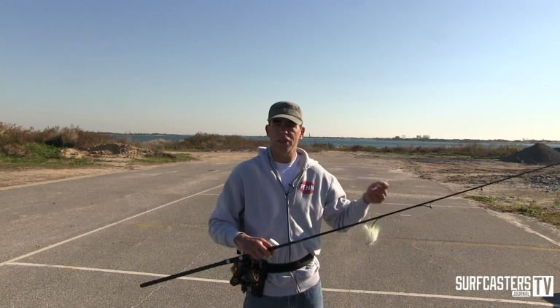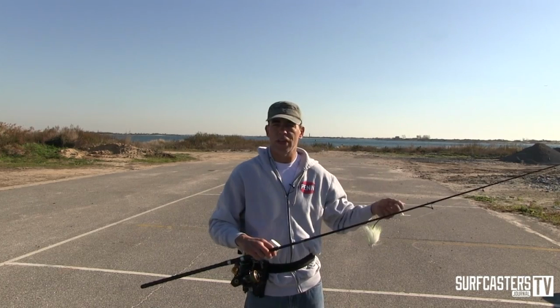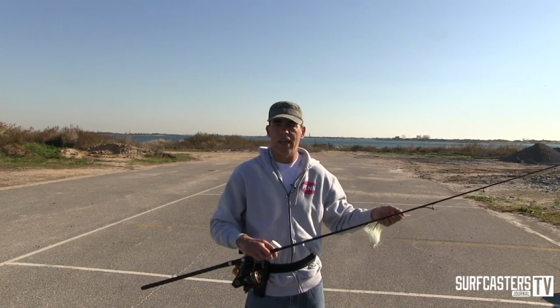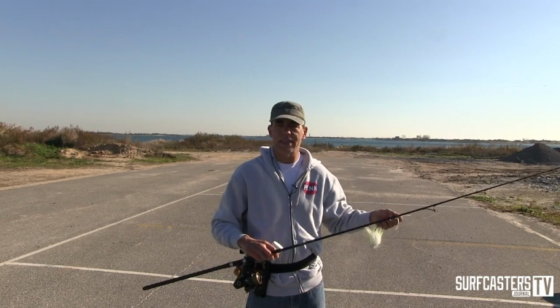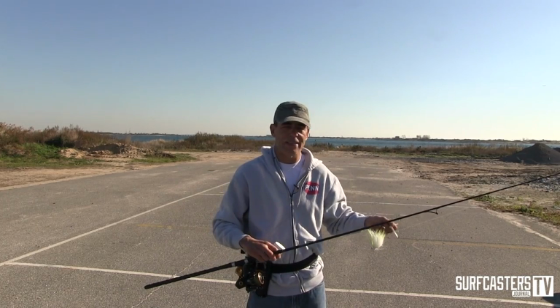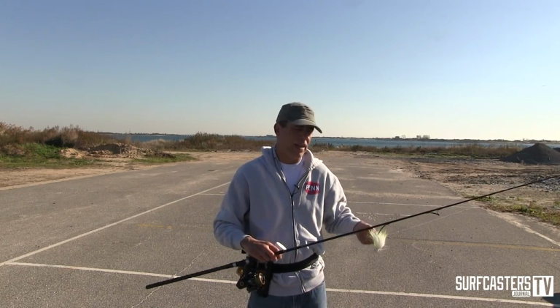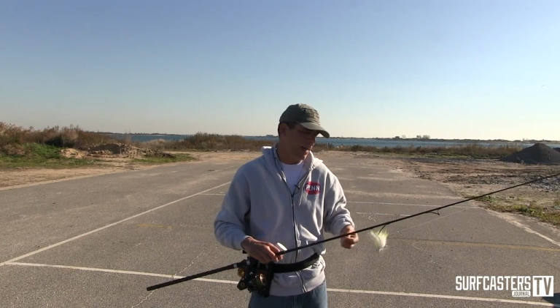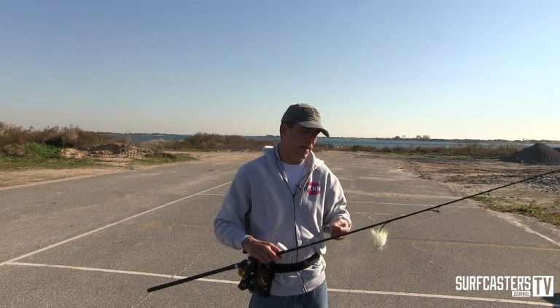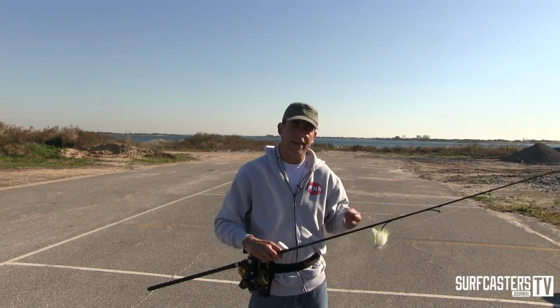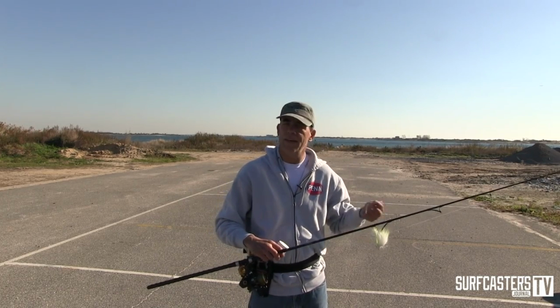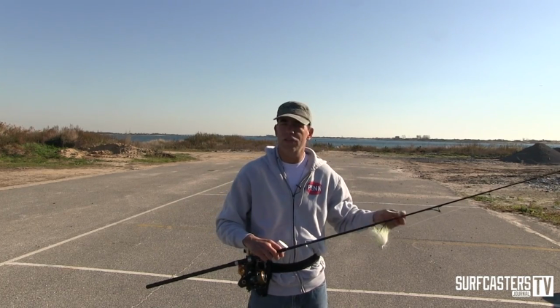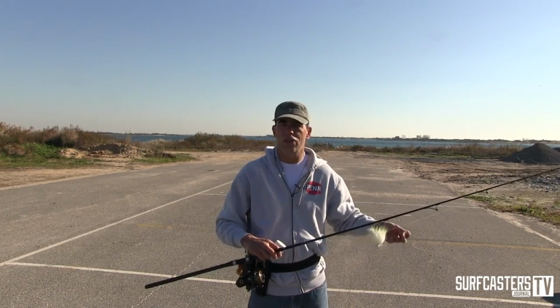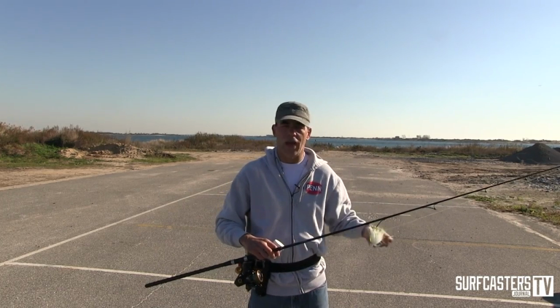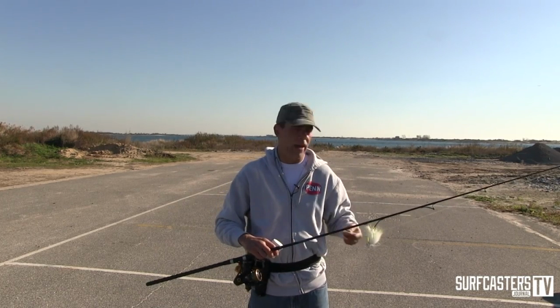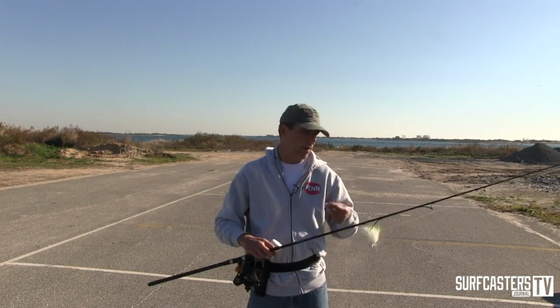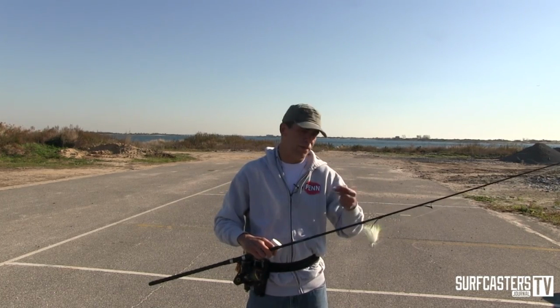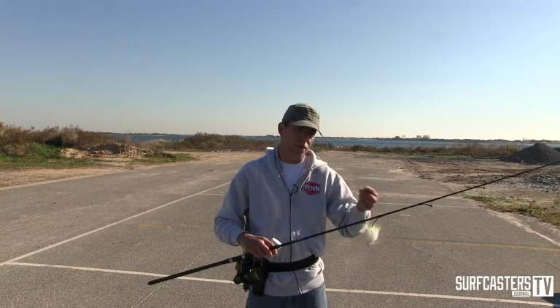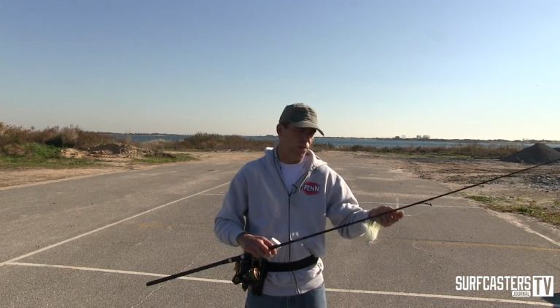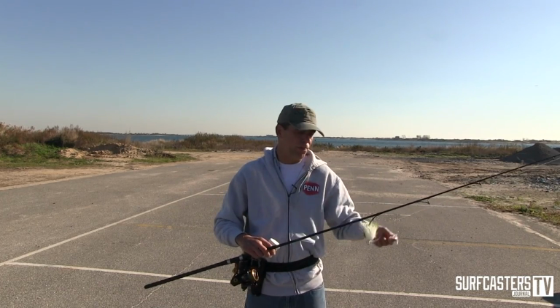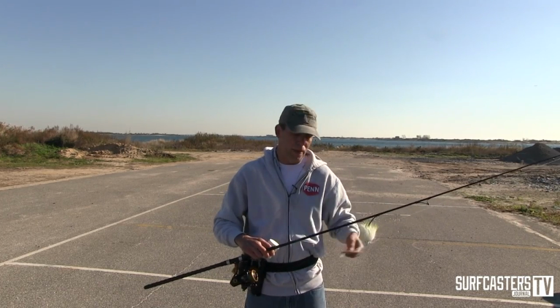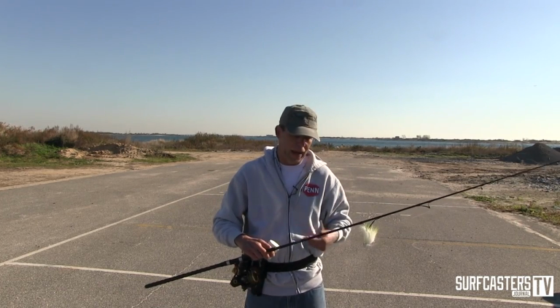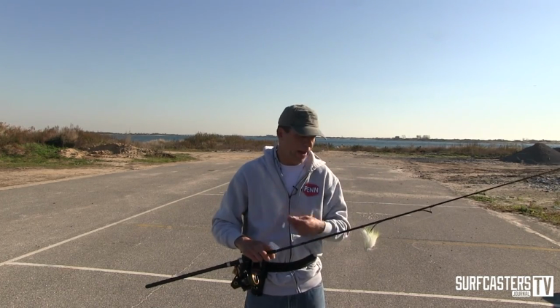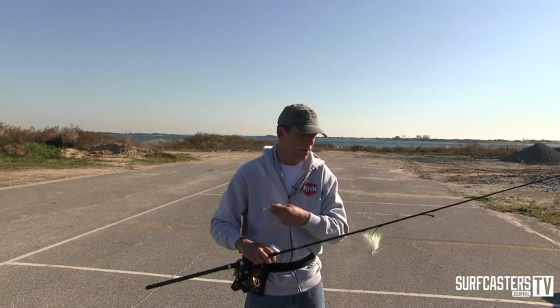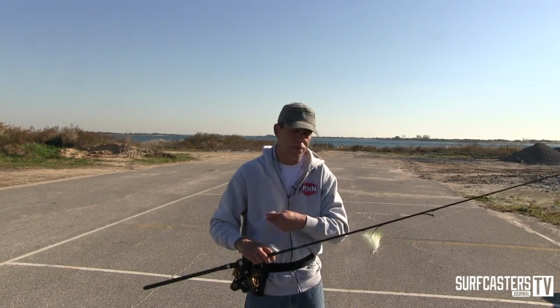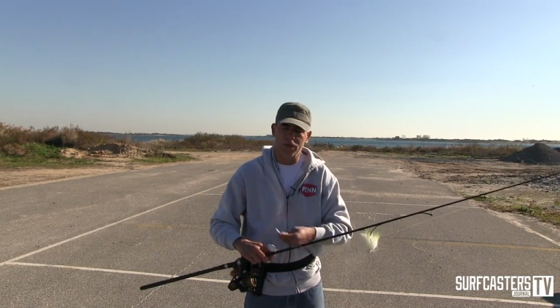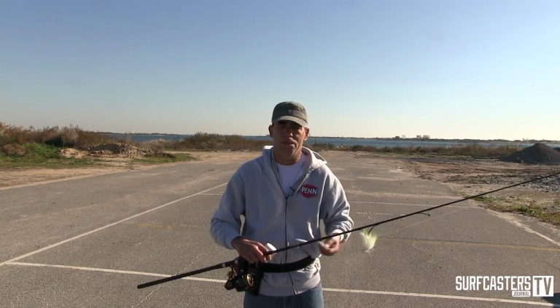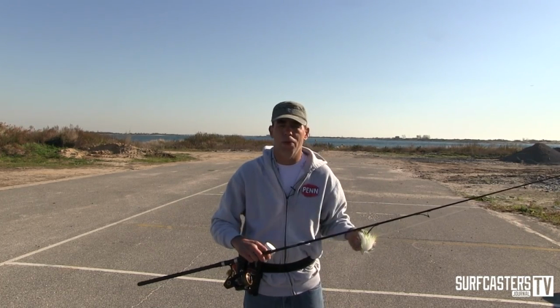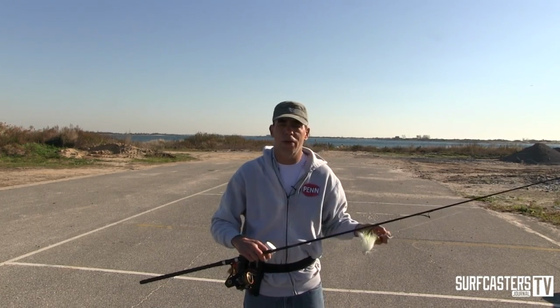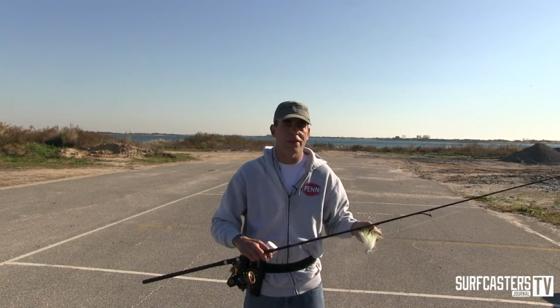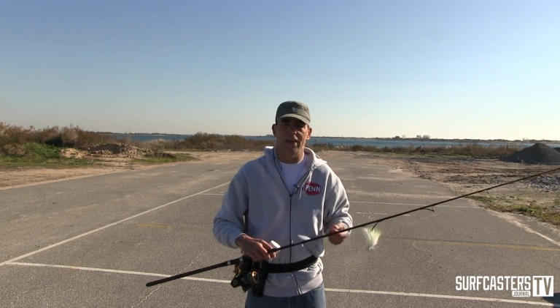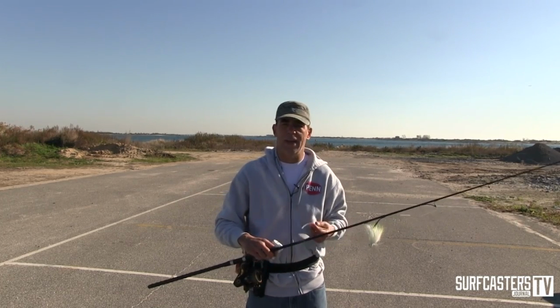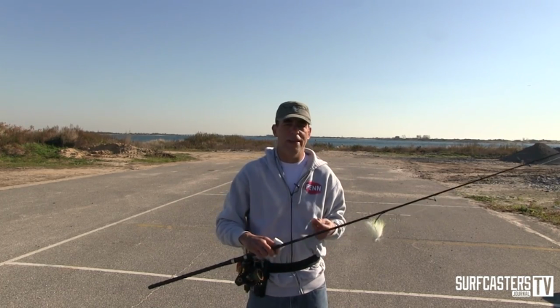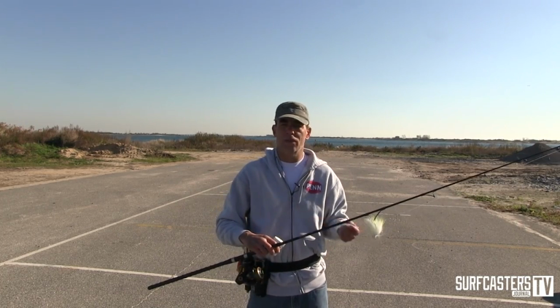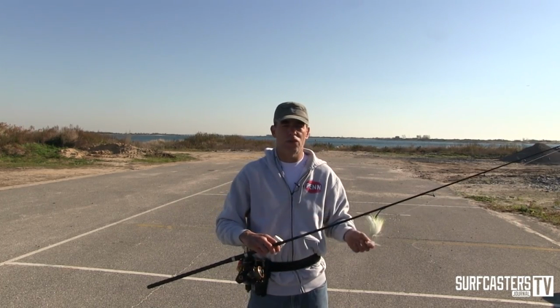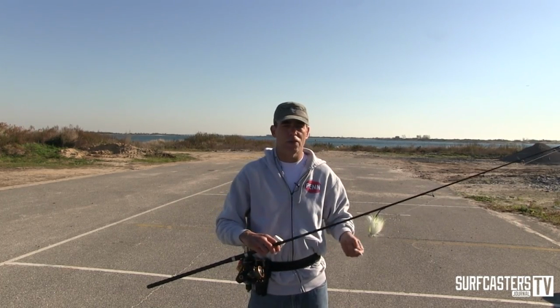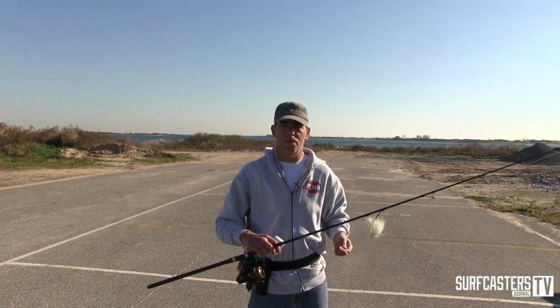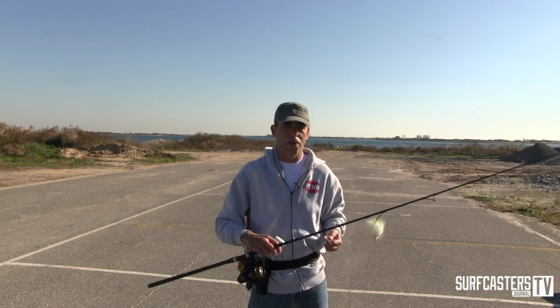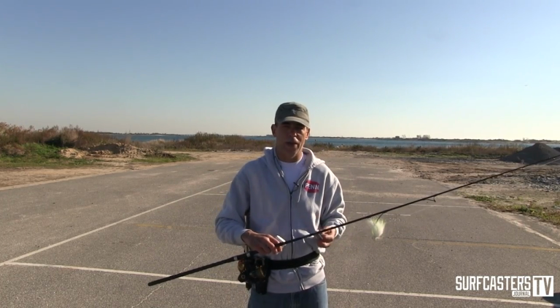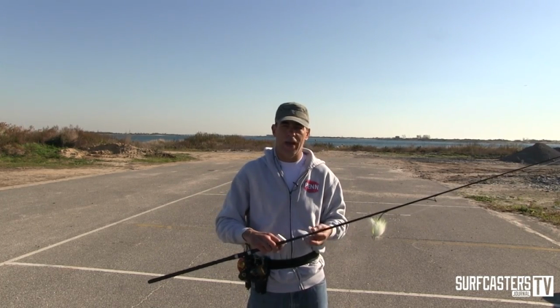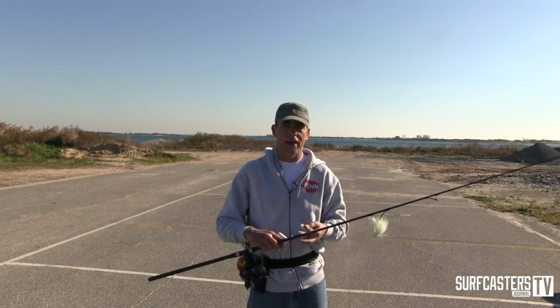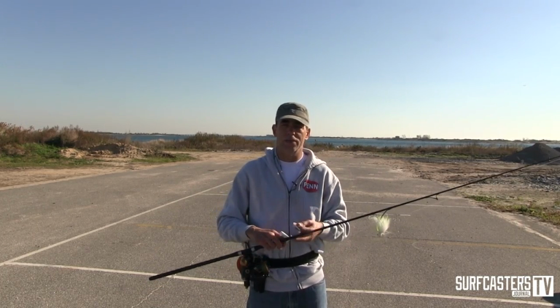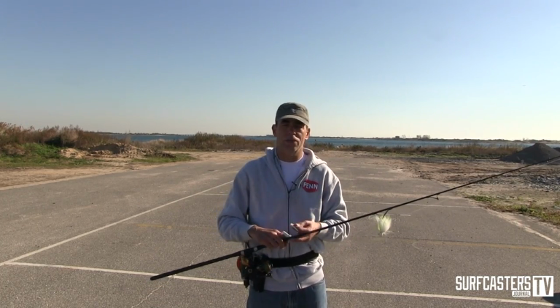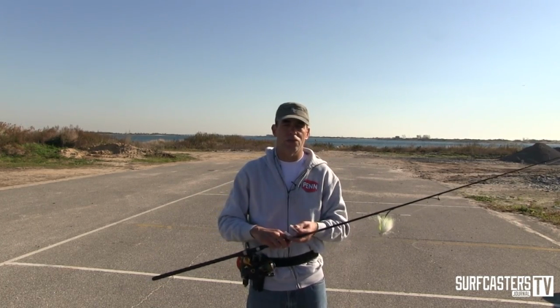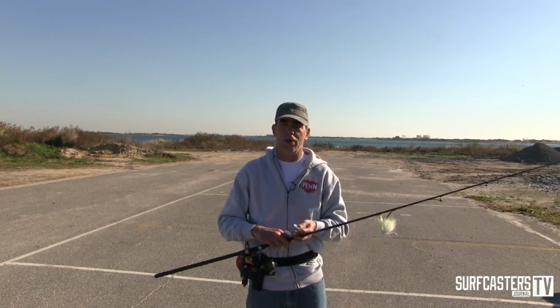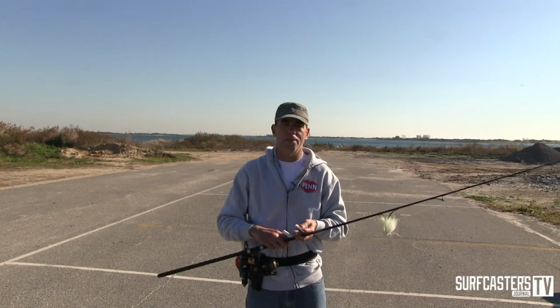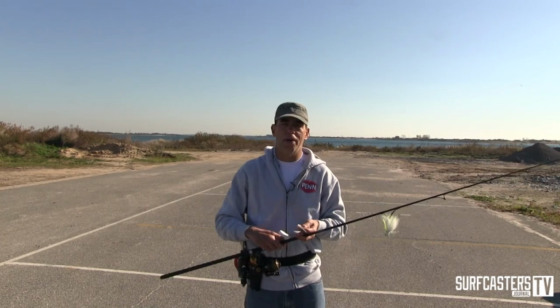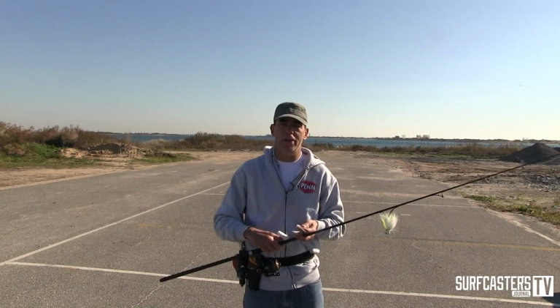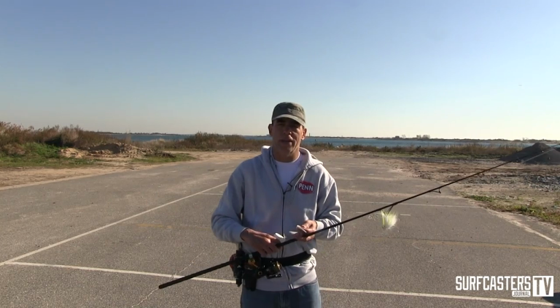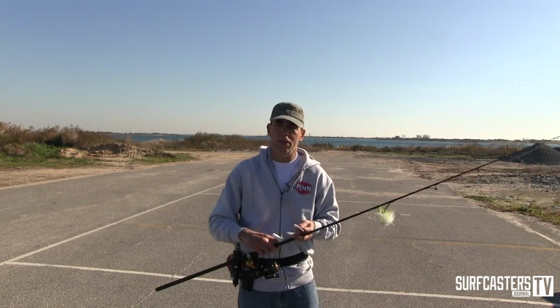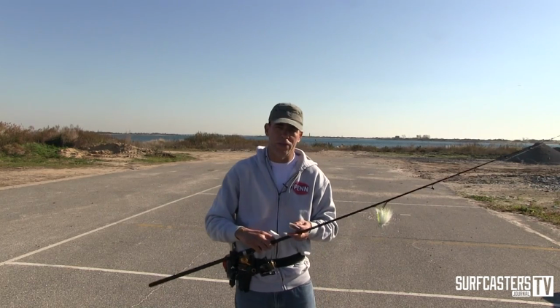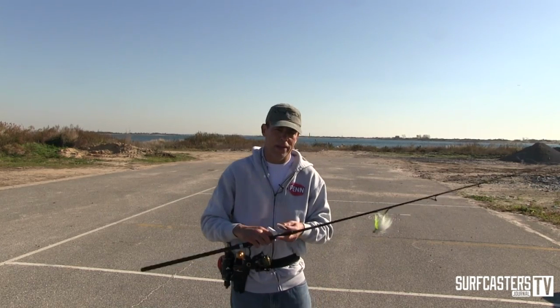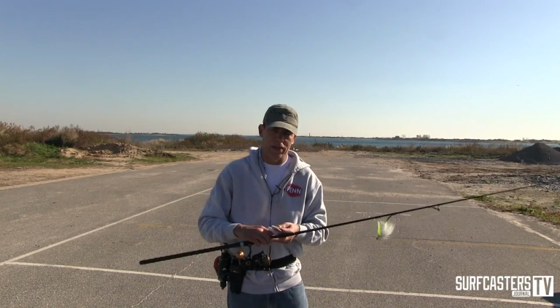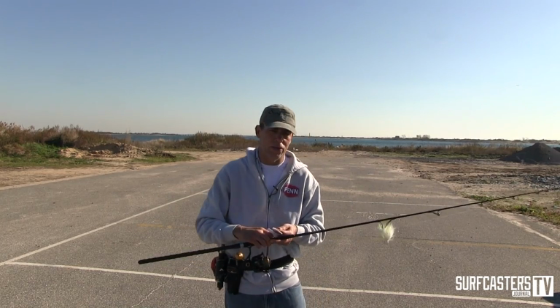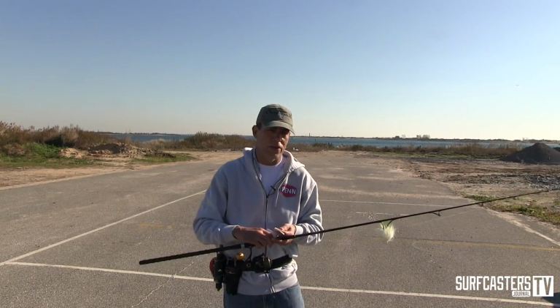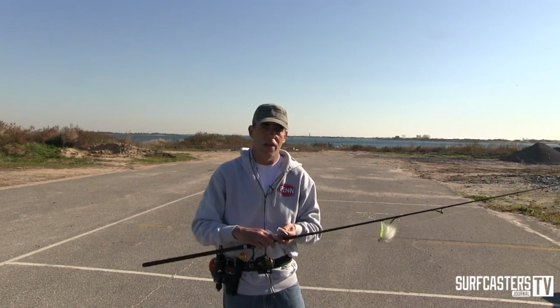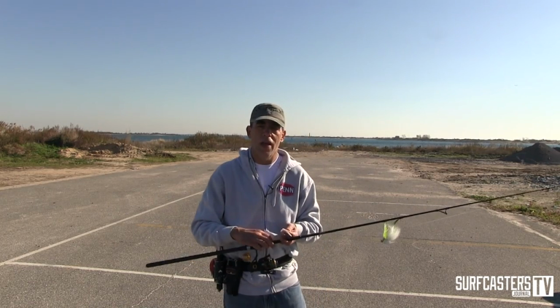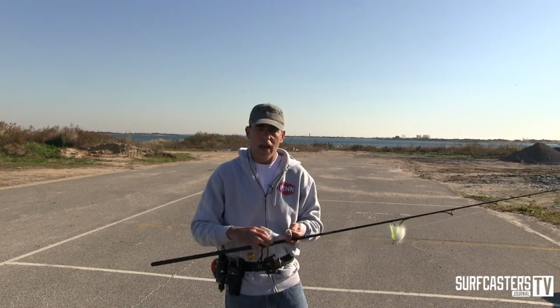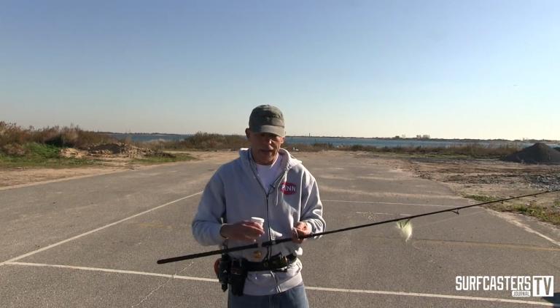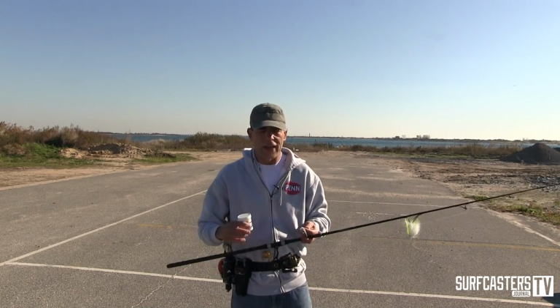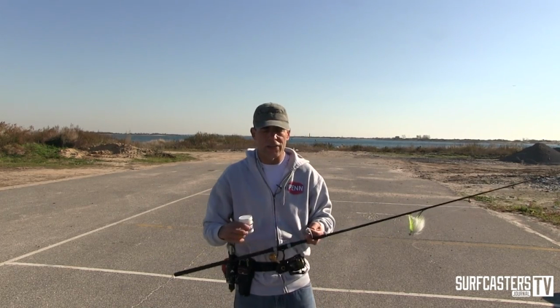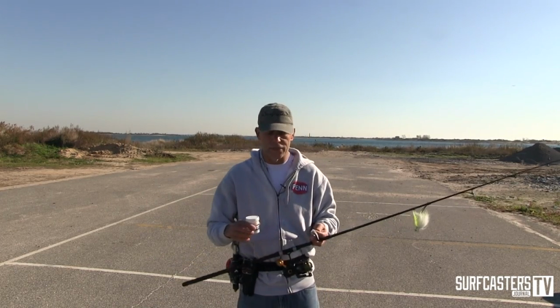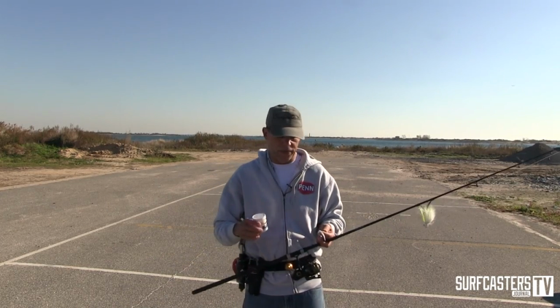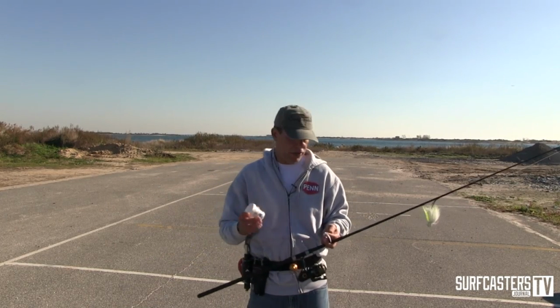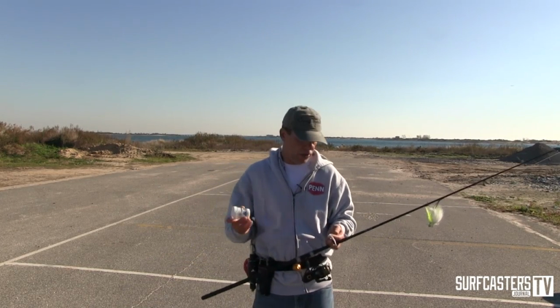I fished last night. I had a full bag for the plugs, and I never took the plug out. I was throwing a bucktail all night long and catching fish.